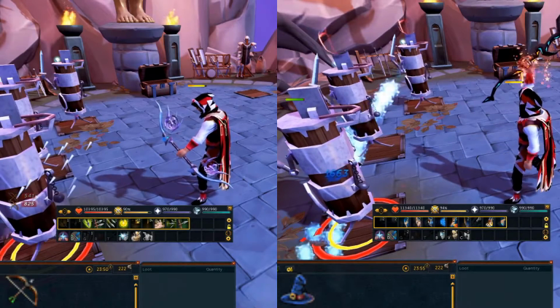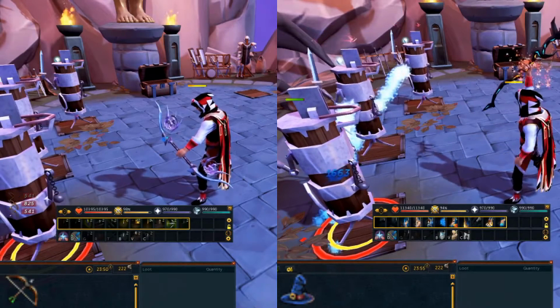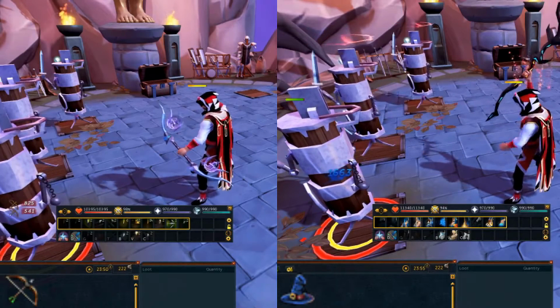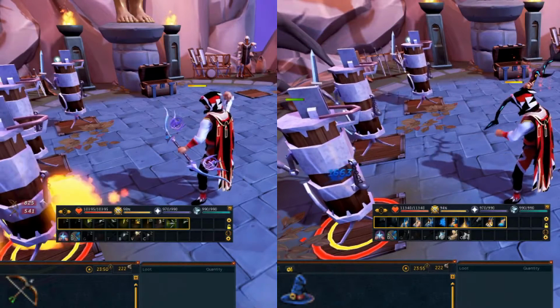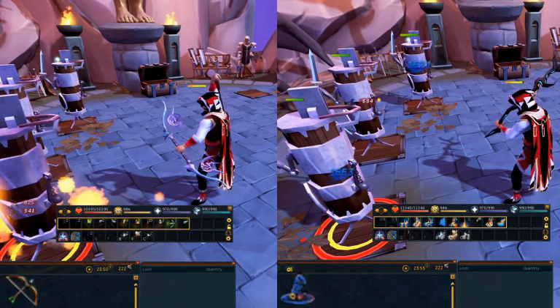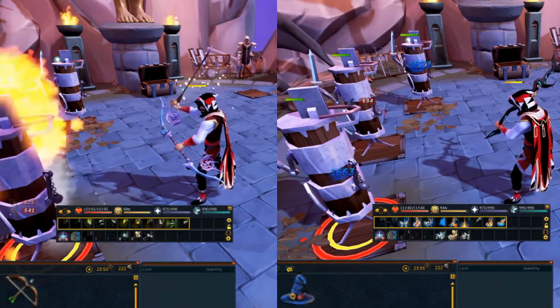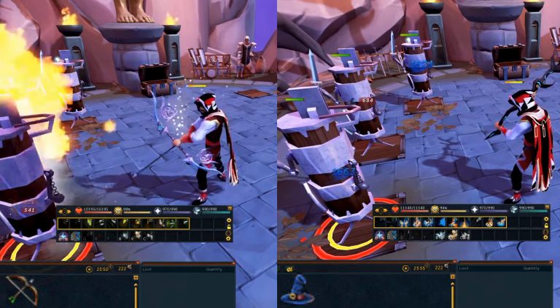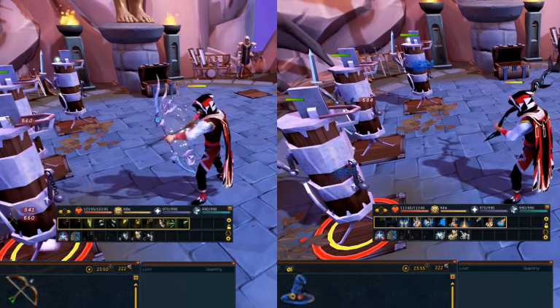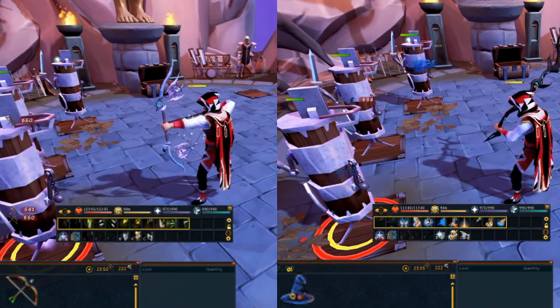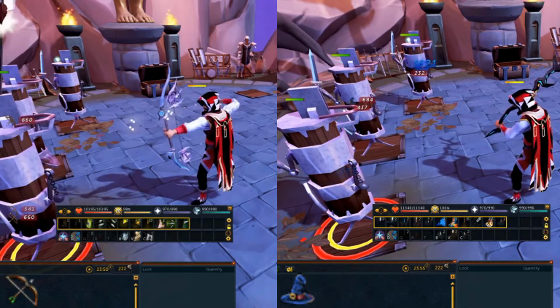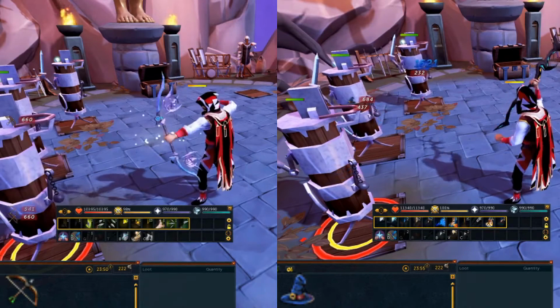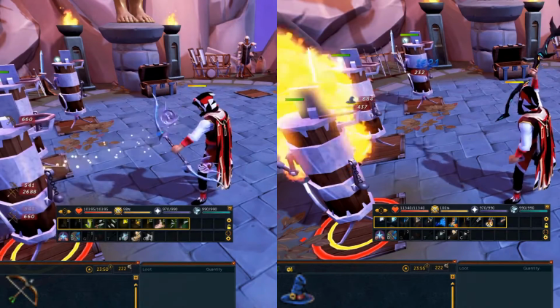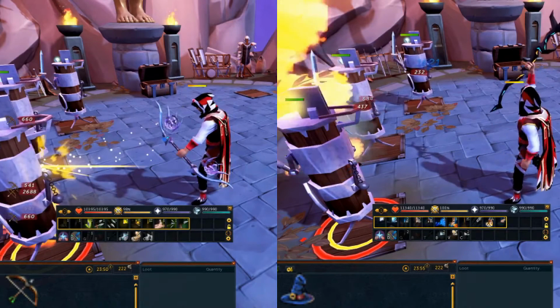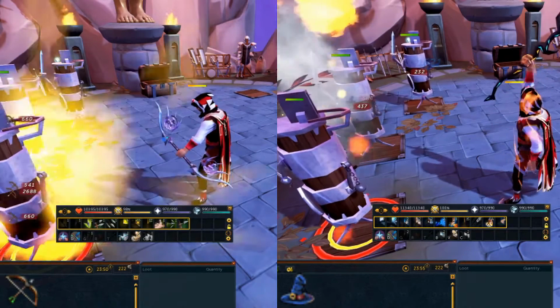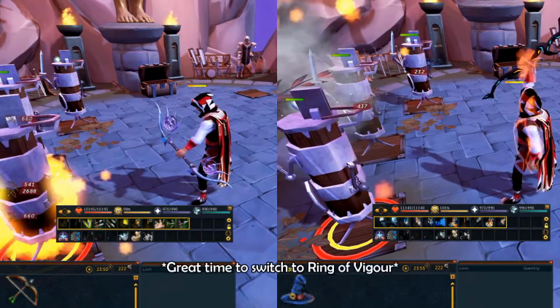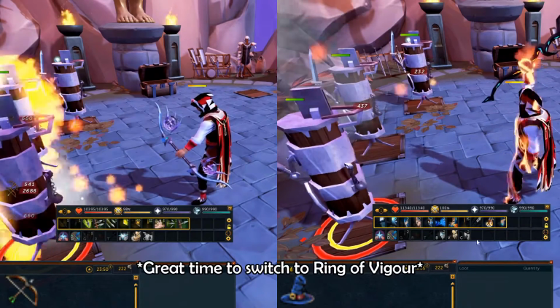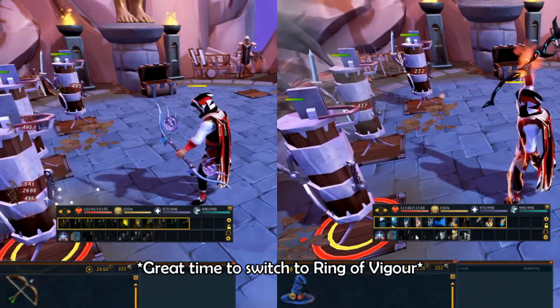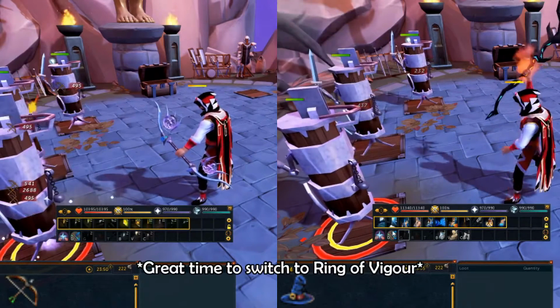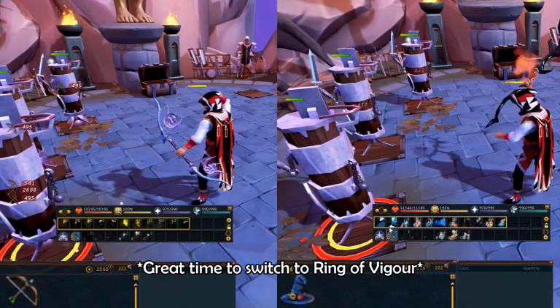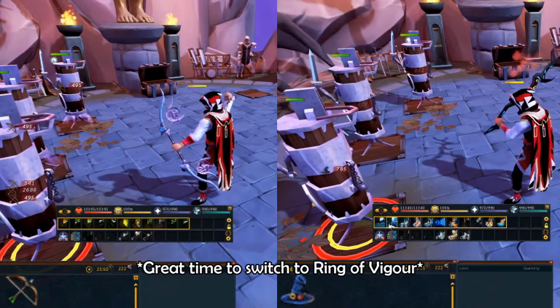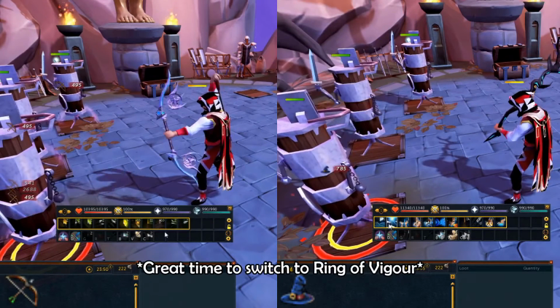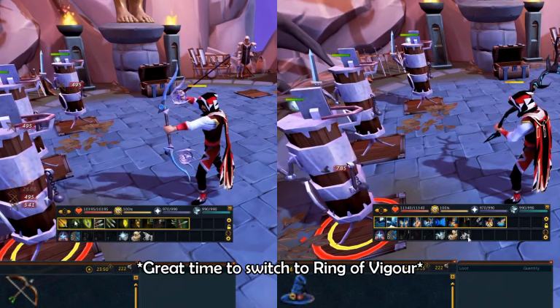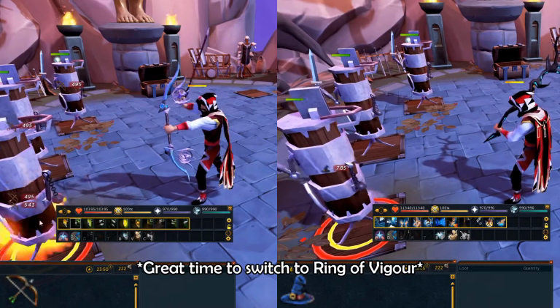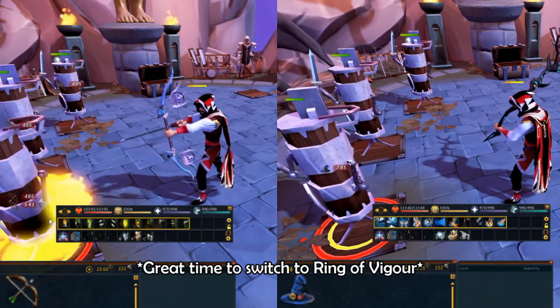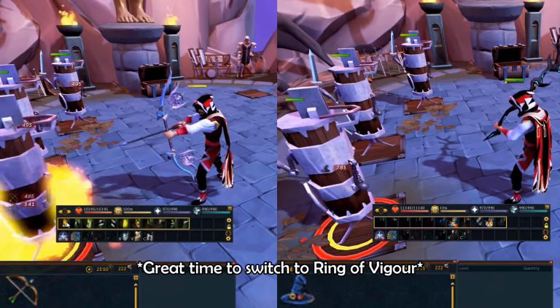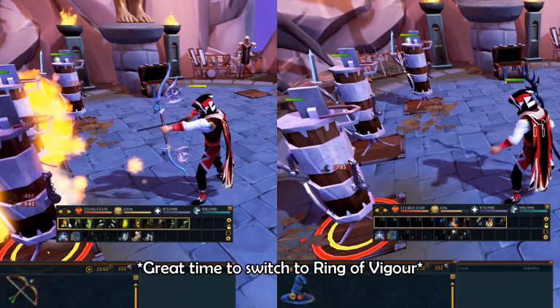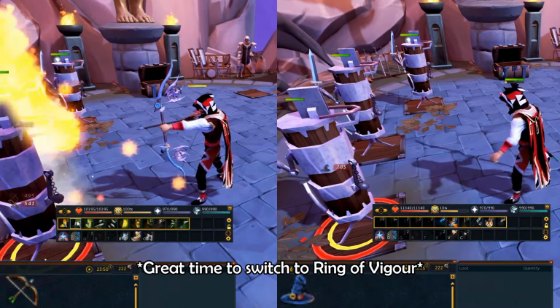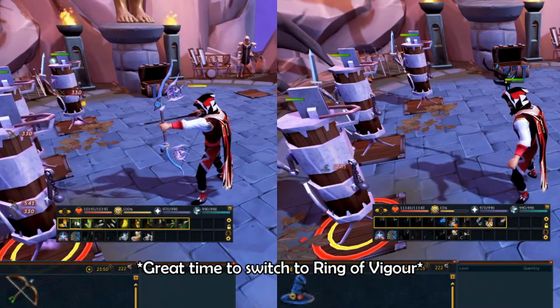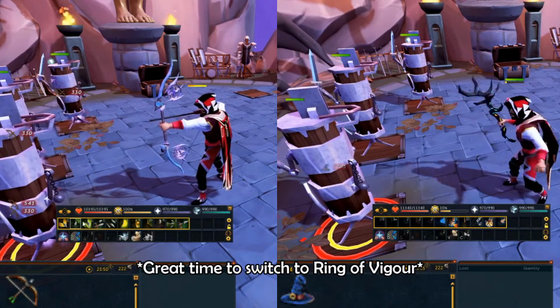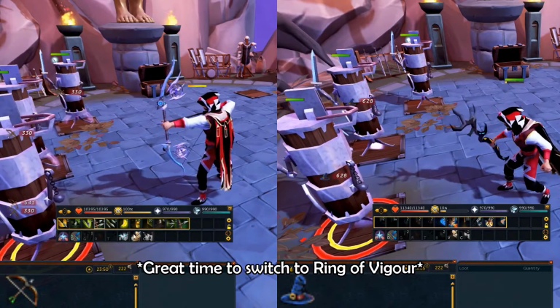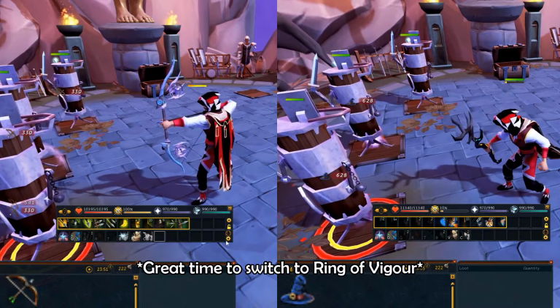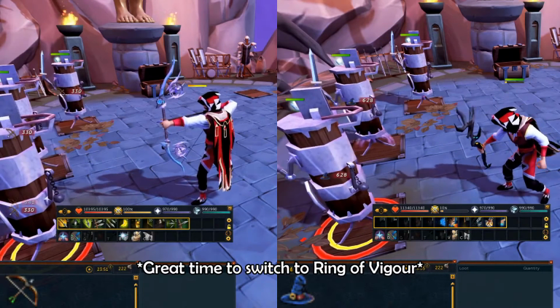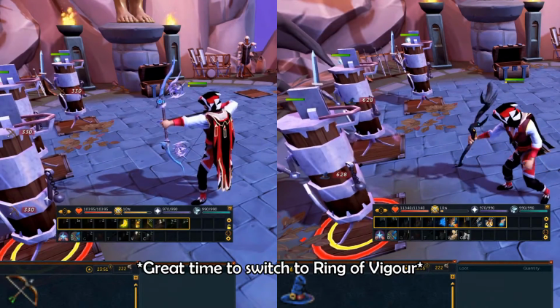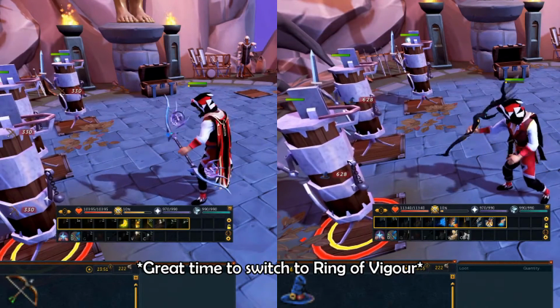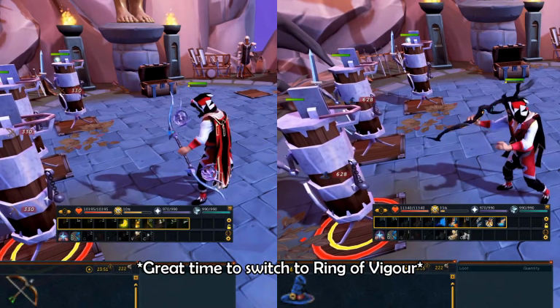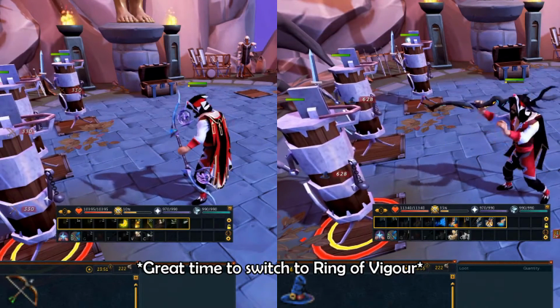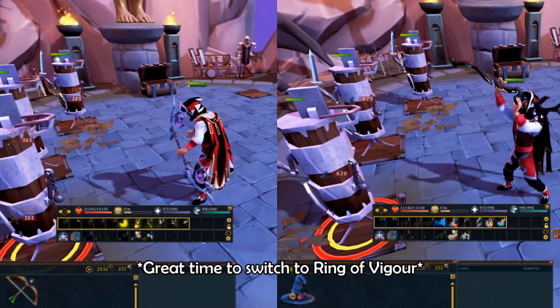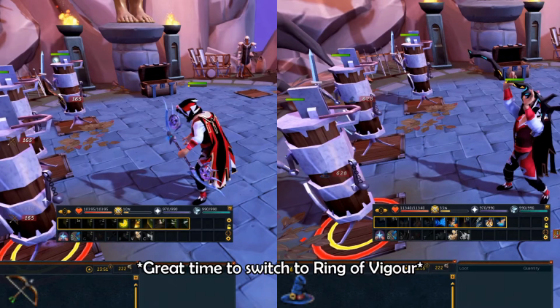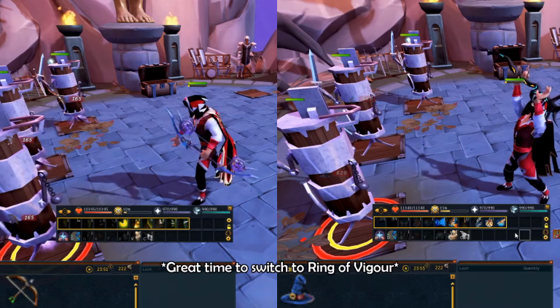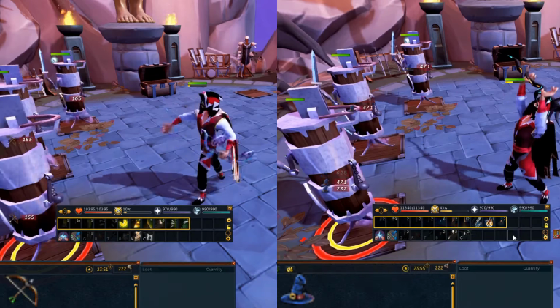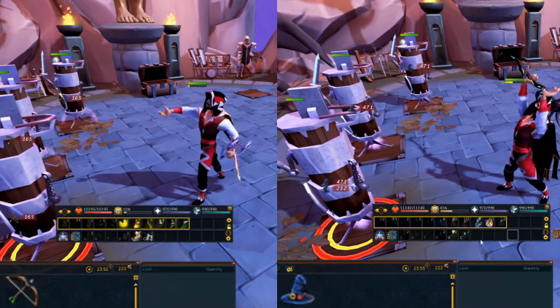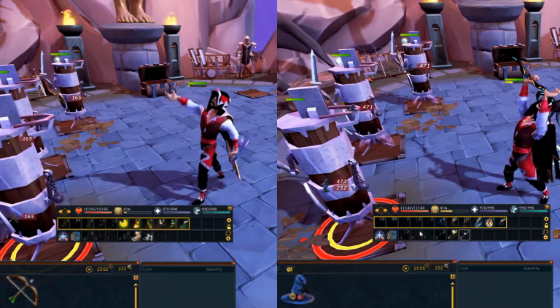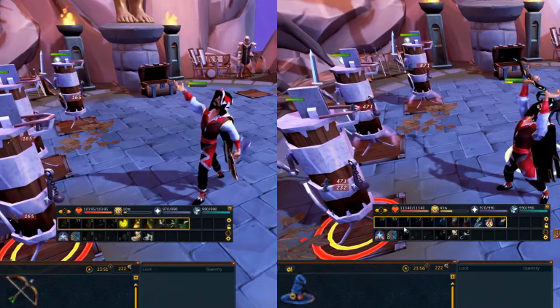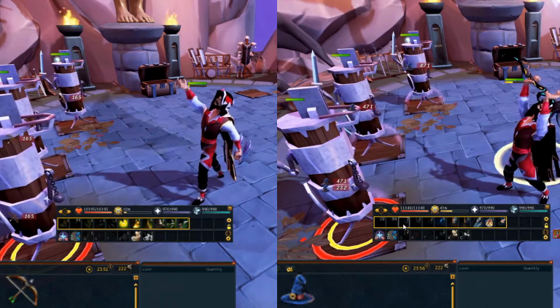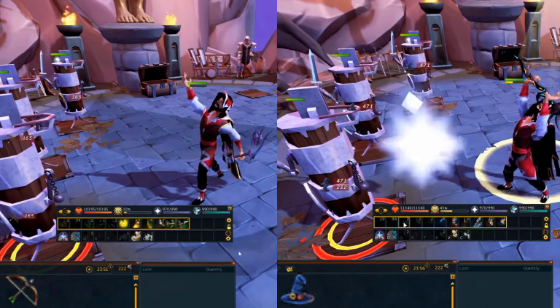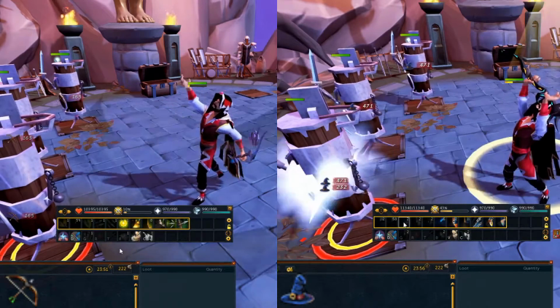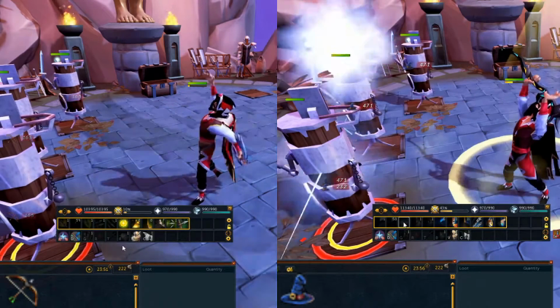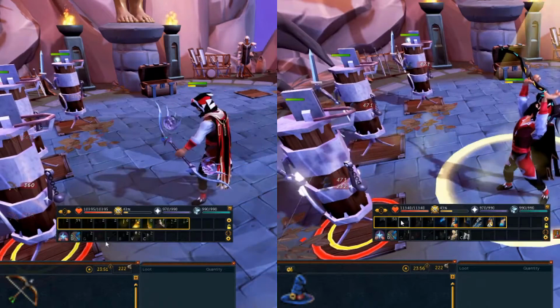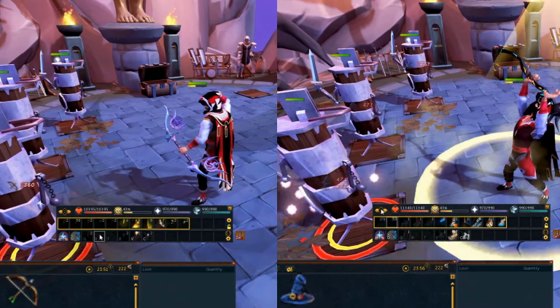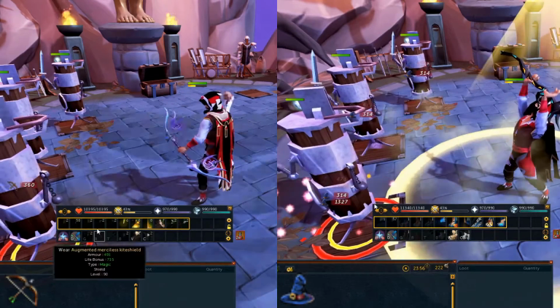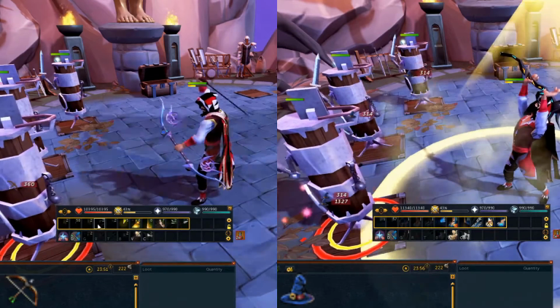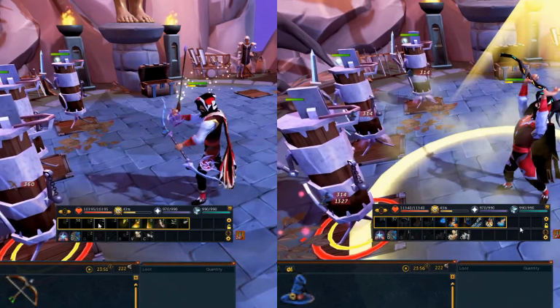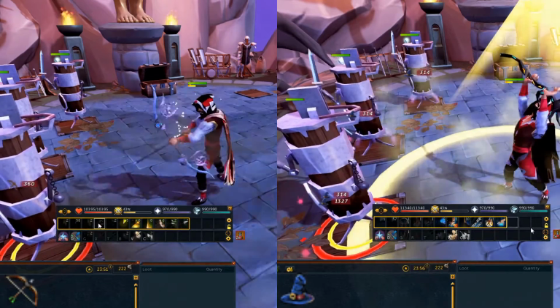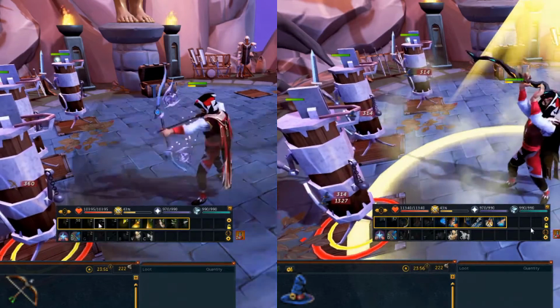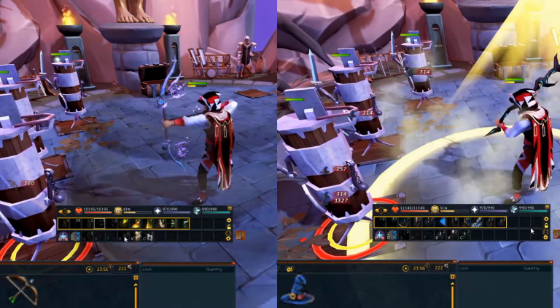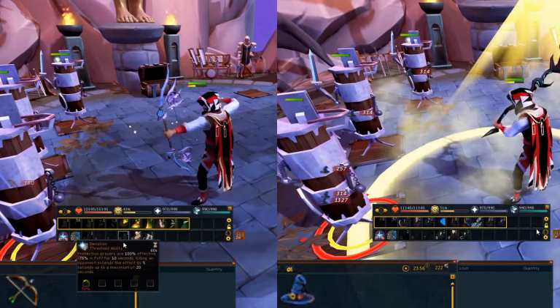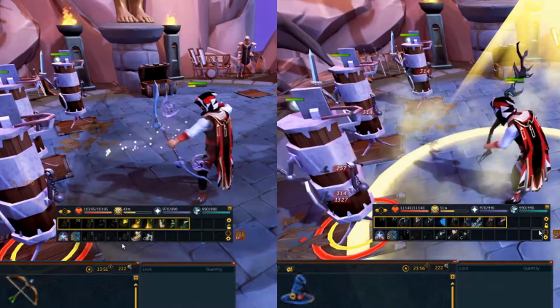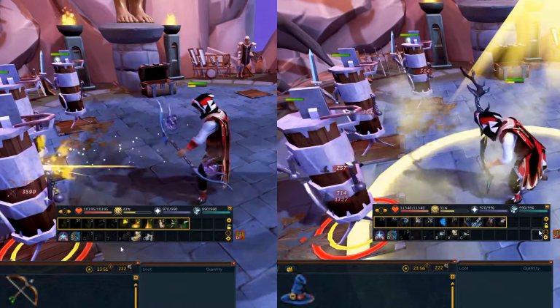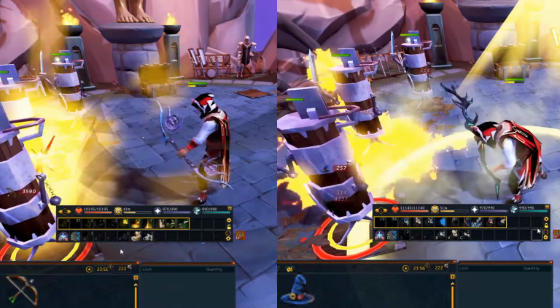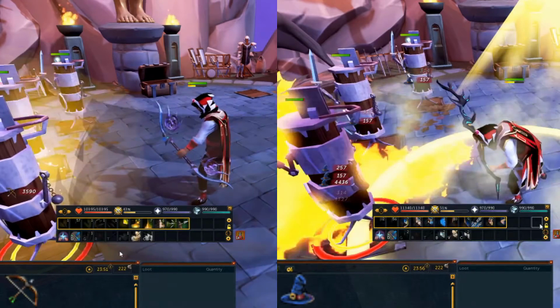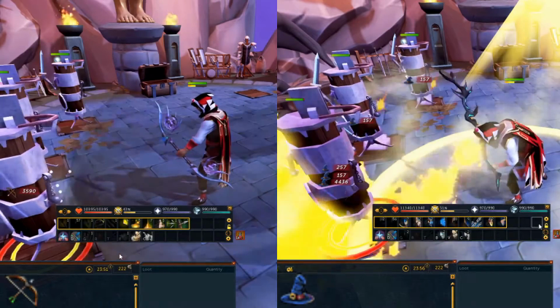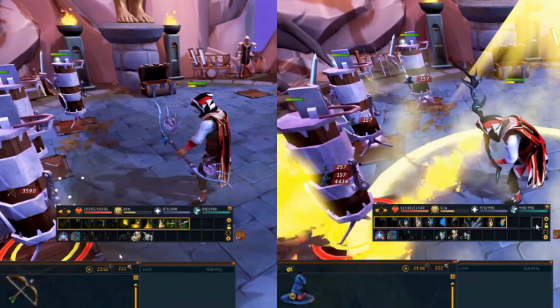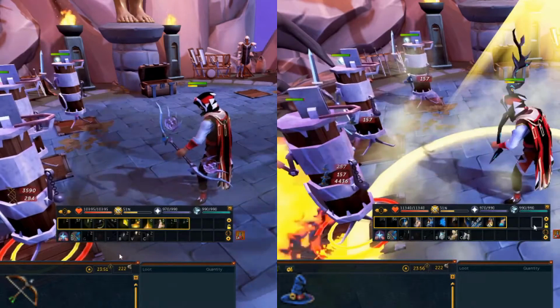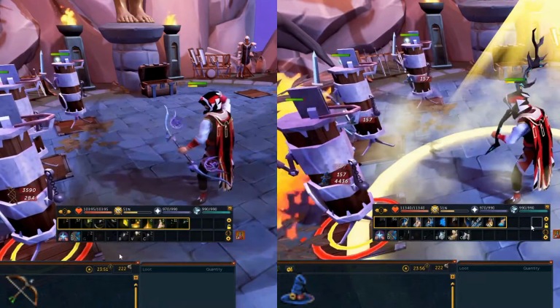Once at 100%, you'll trigger sunshine or death swiftness. This is the point I suggest using an adrenaline potion.